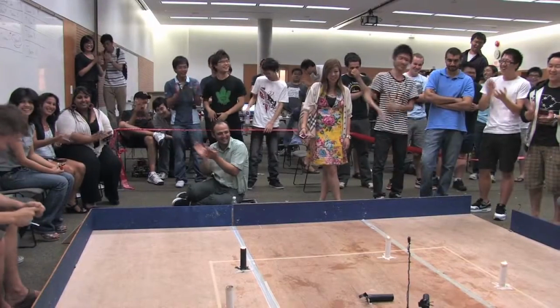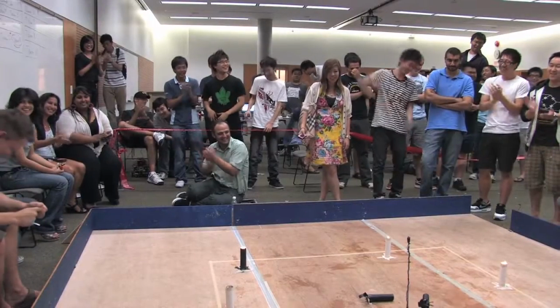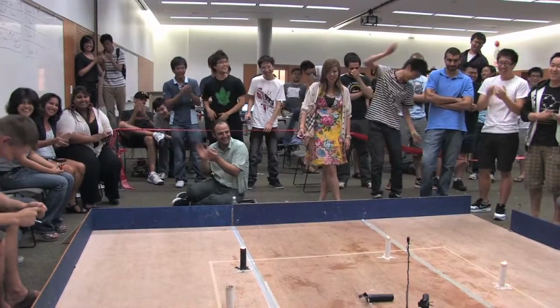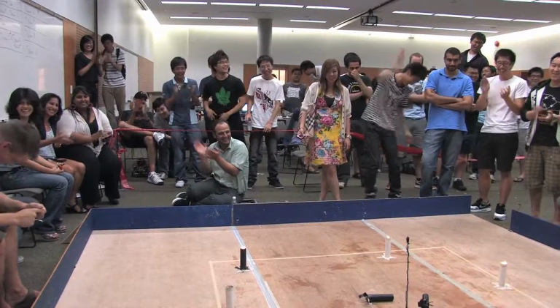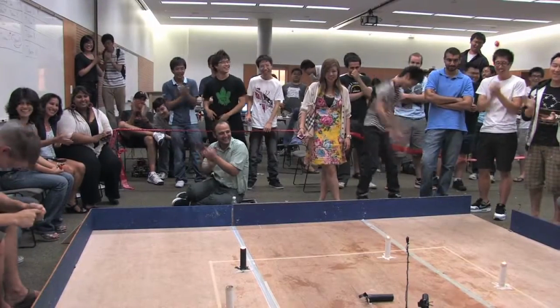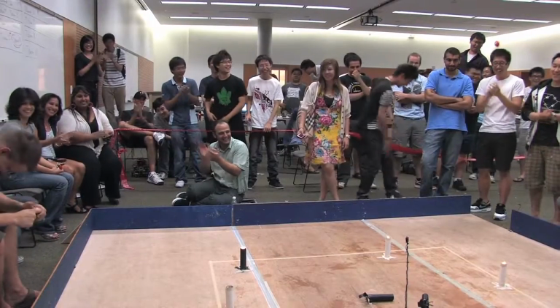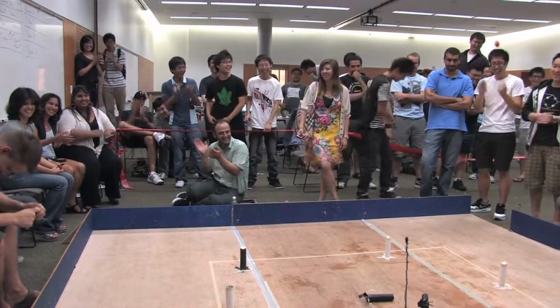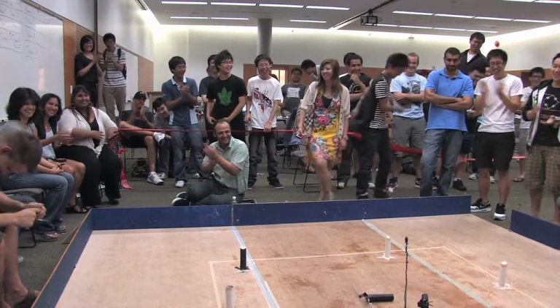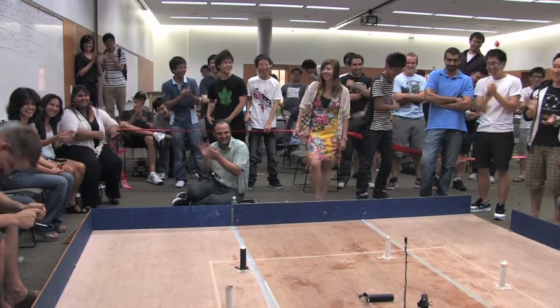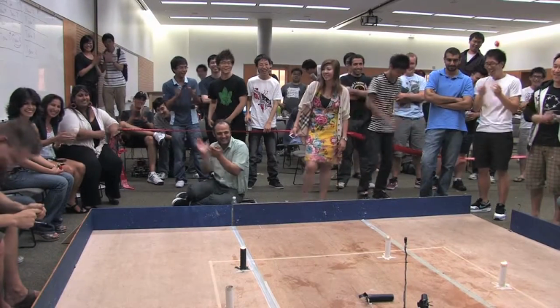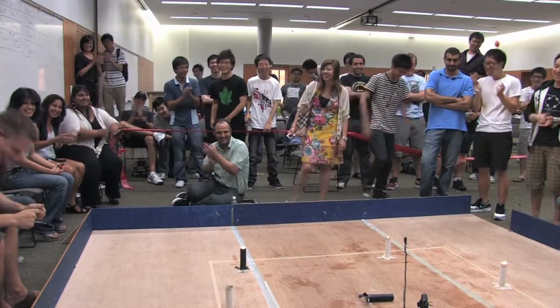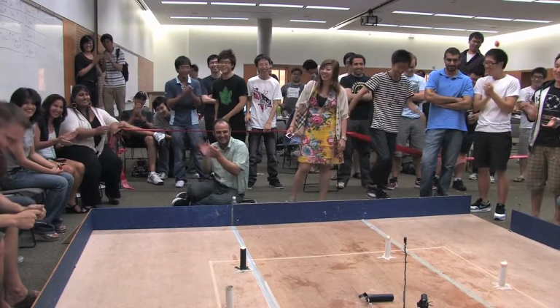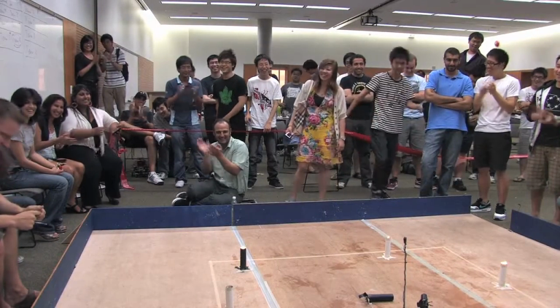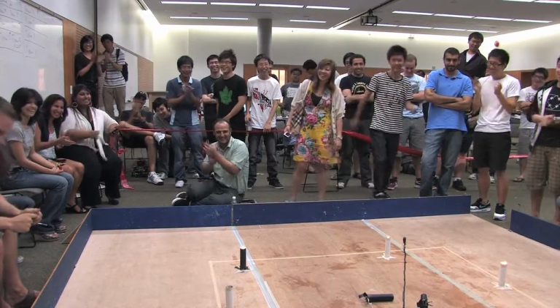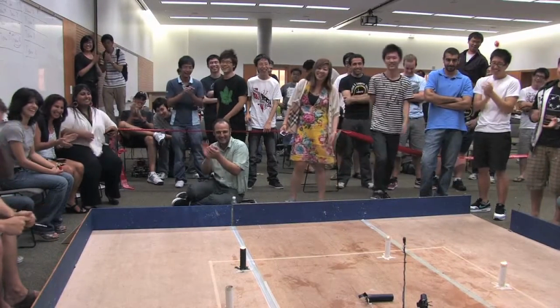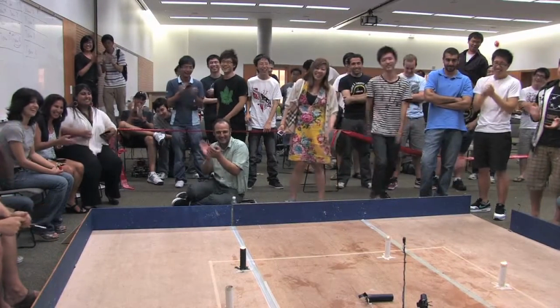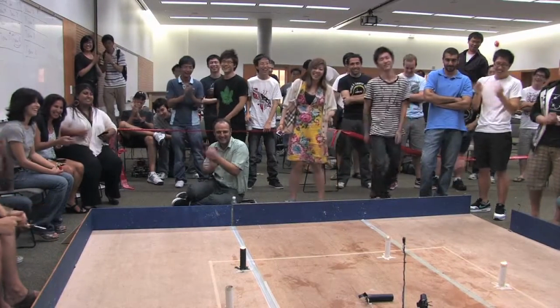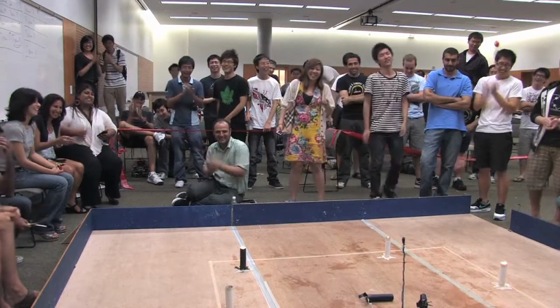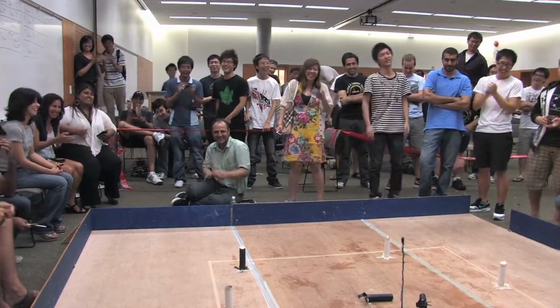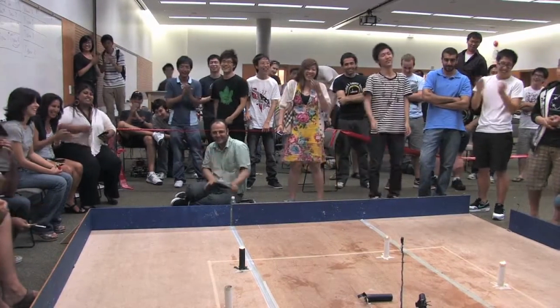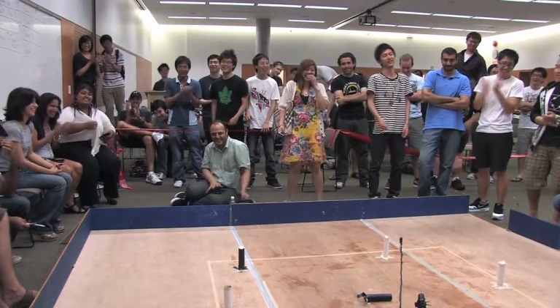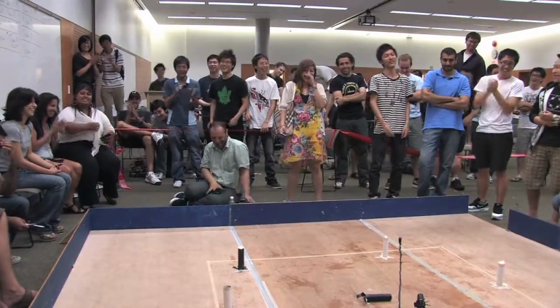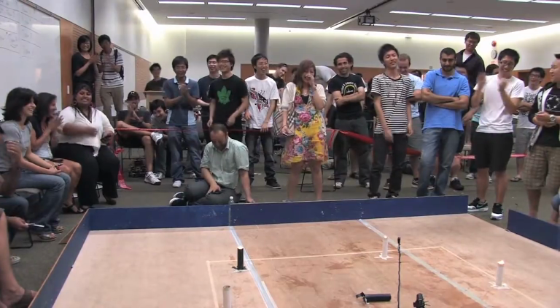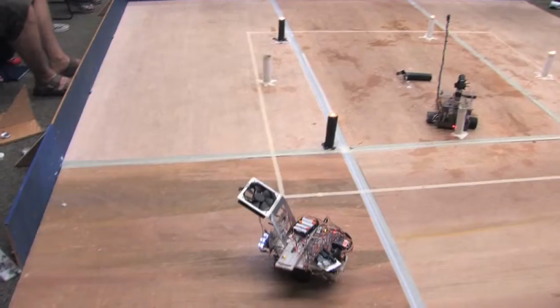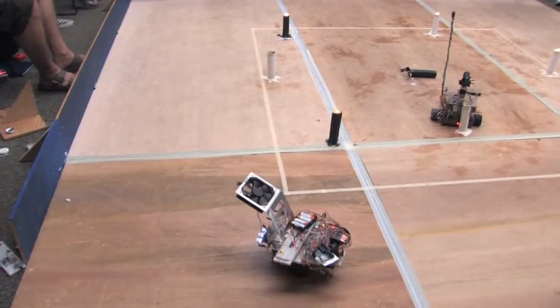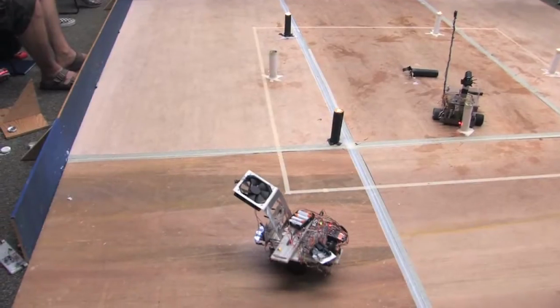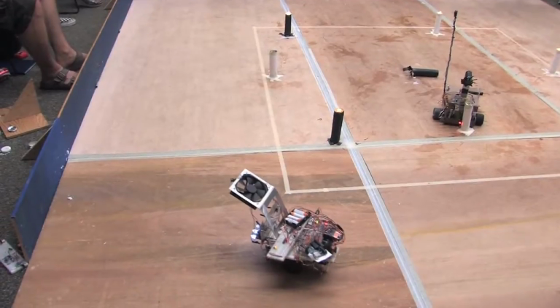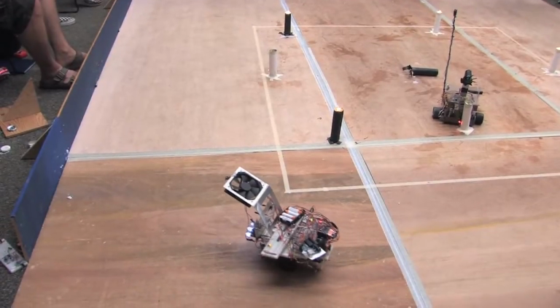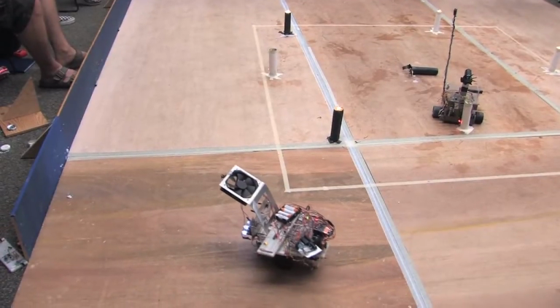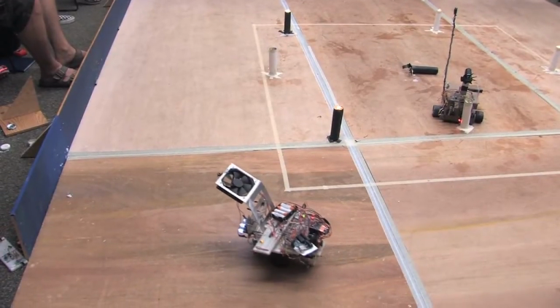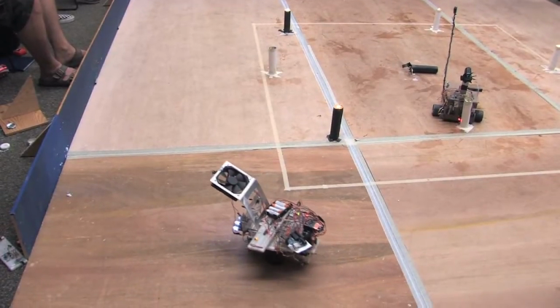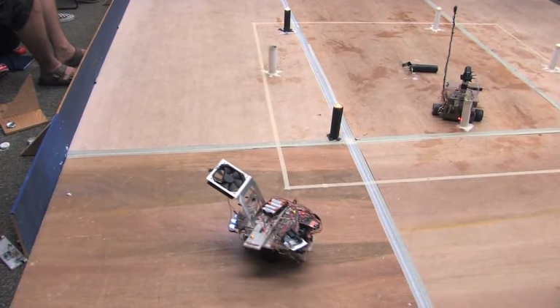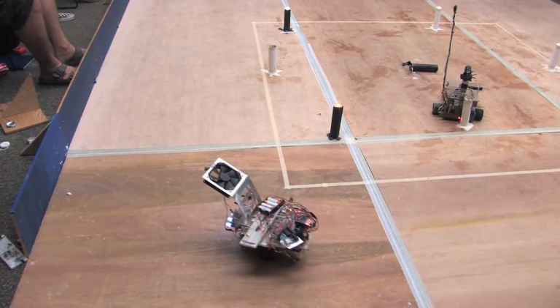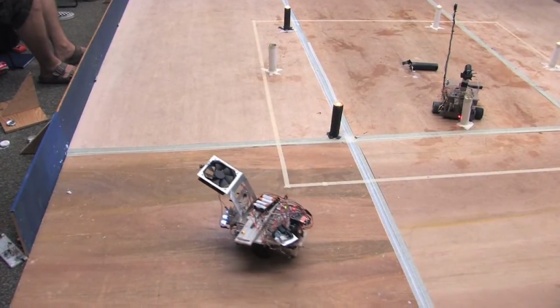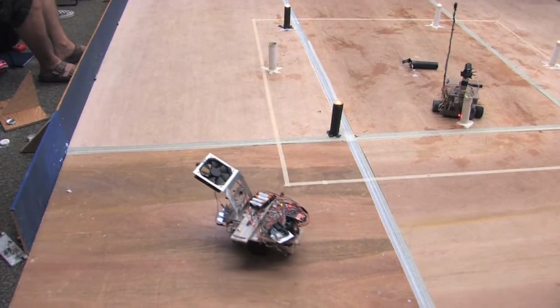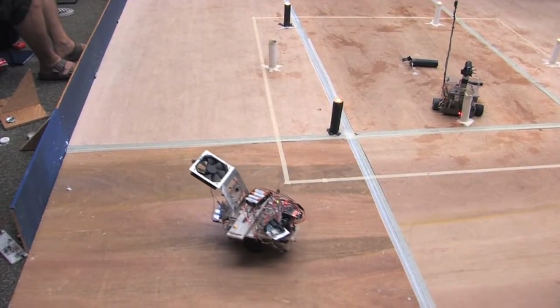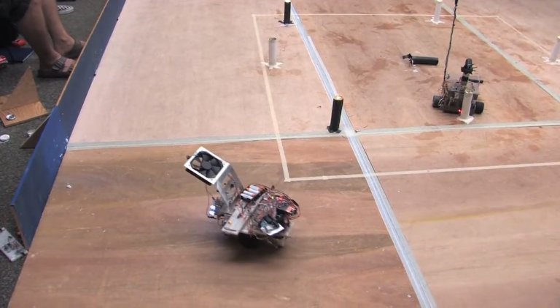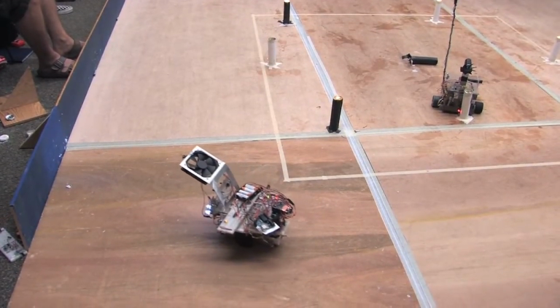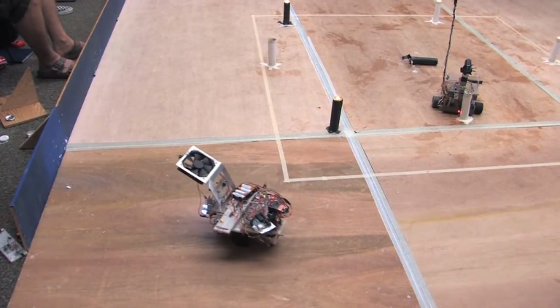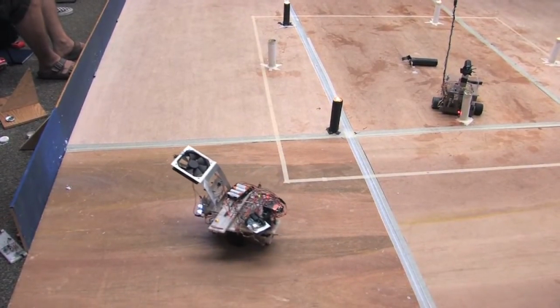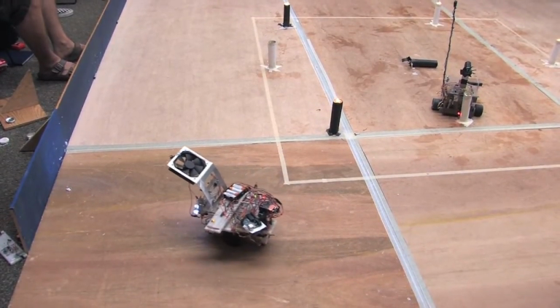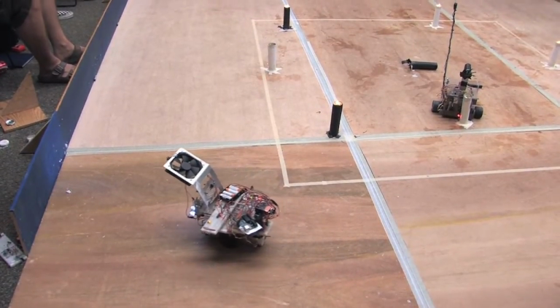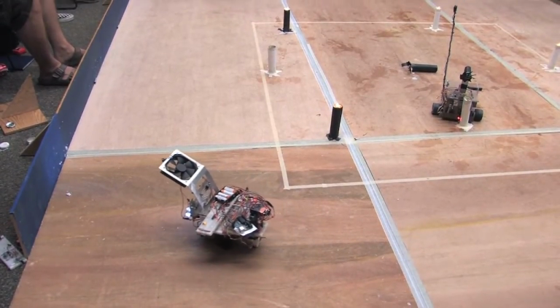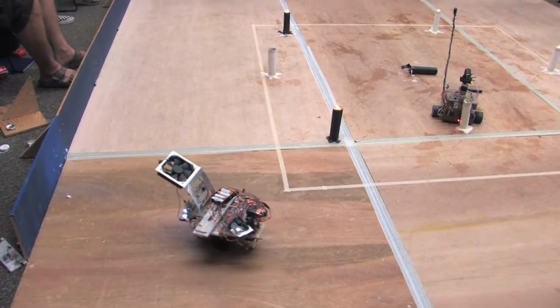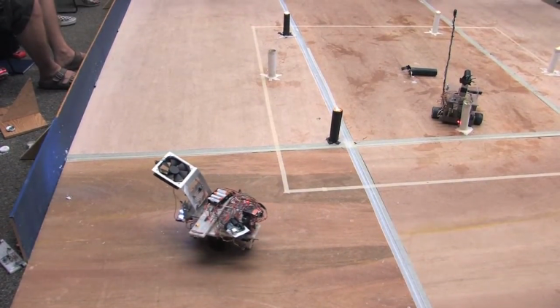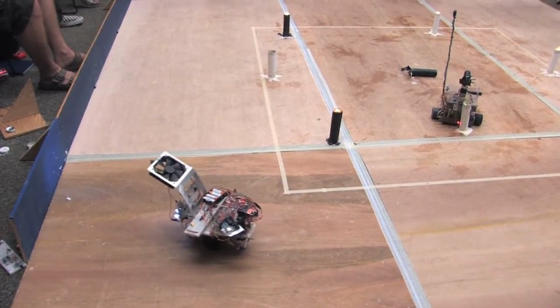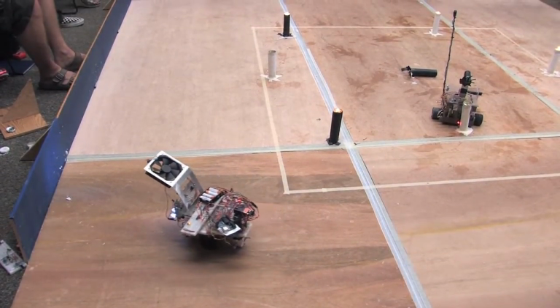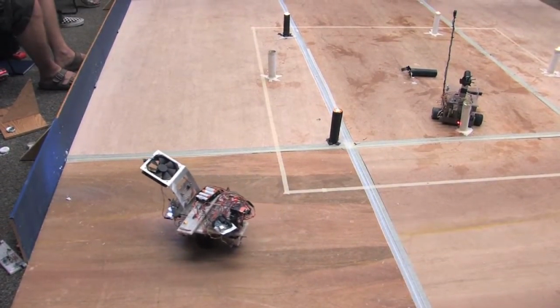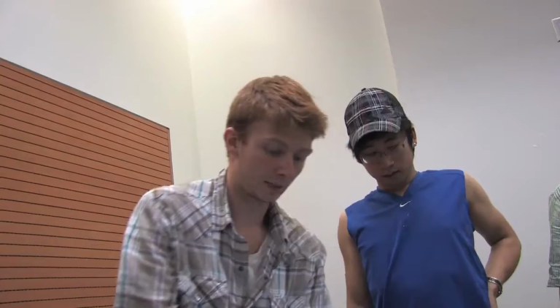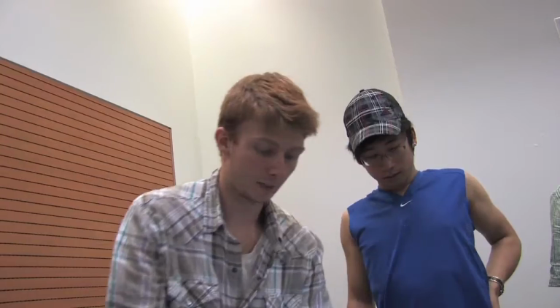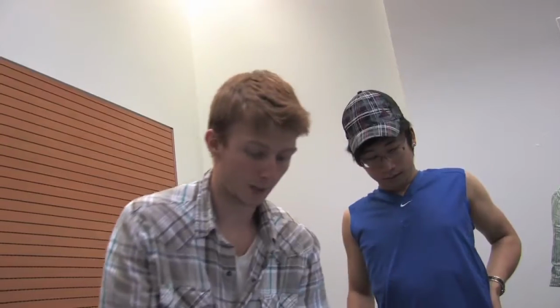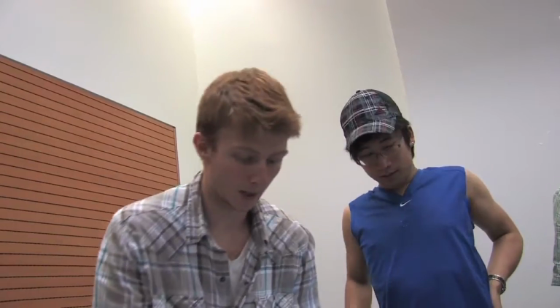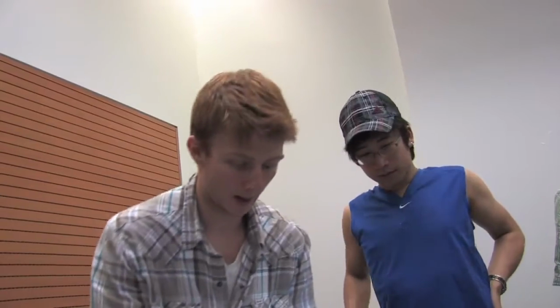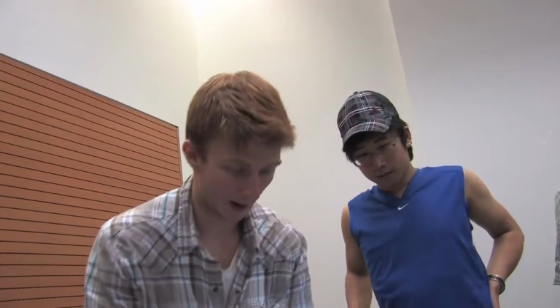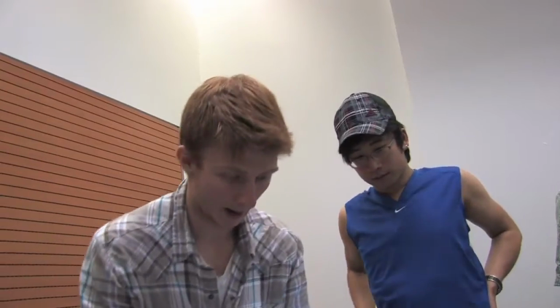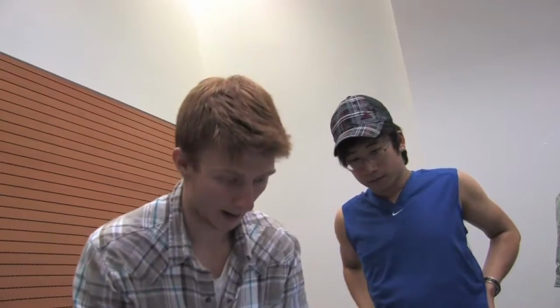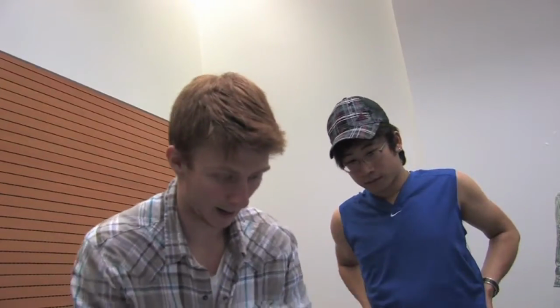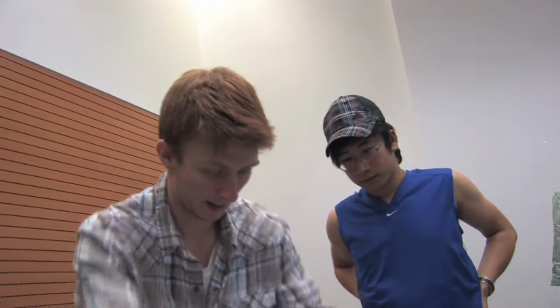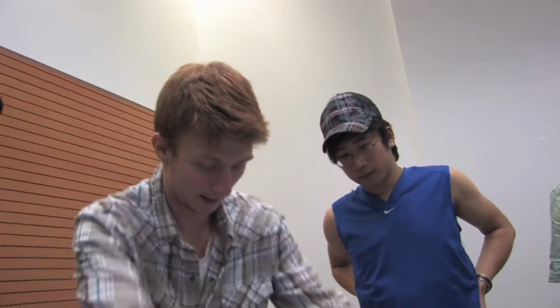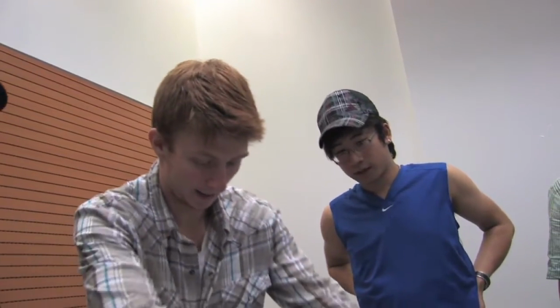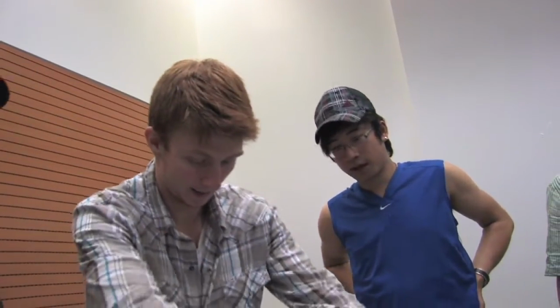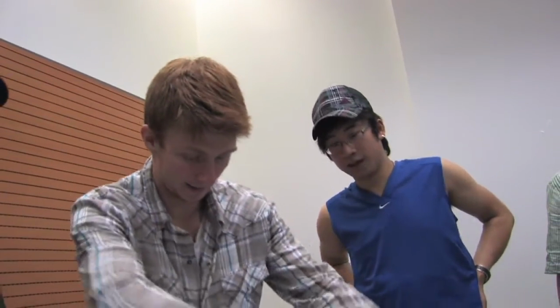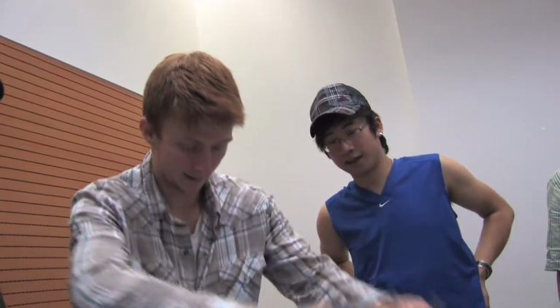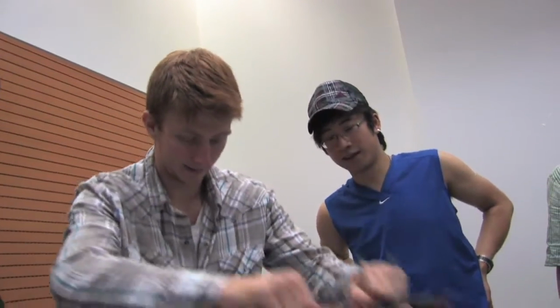The course basically culminates in this one final day where all the robots will compete, and we have several races throughout the day in a tournament format.